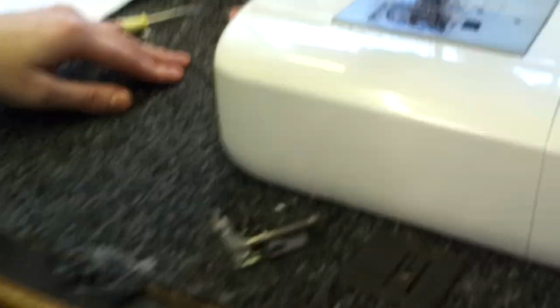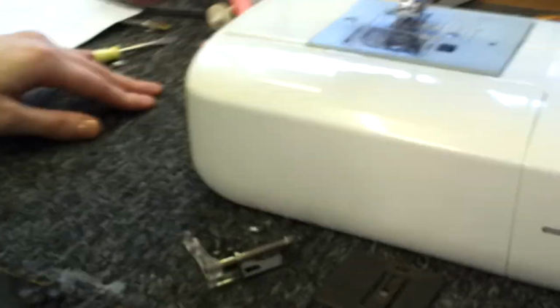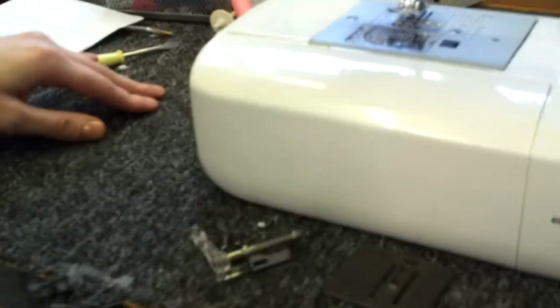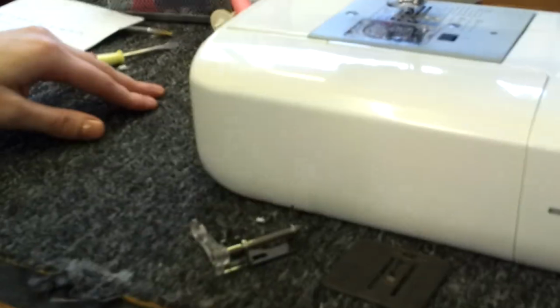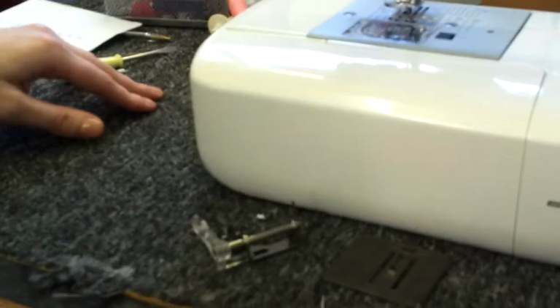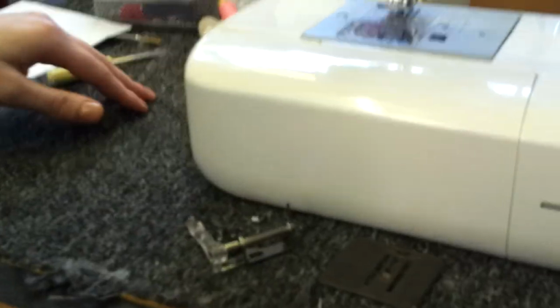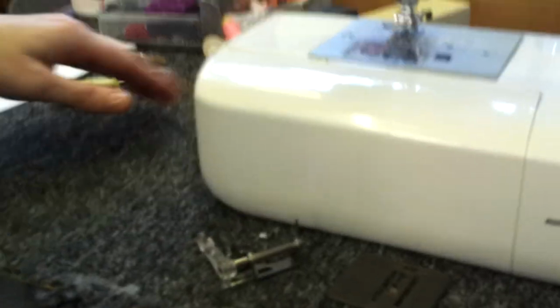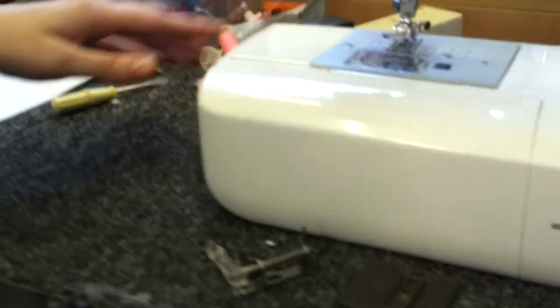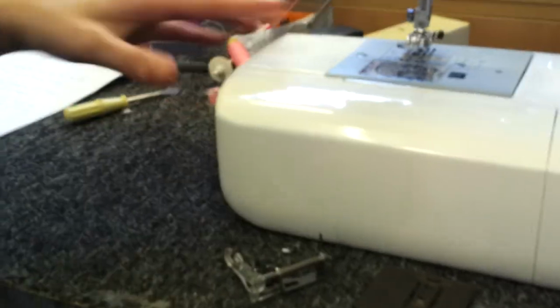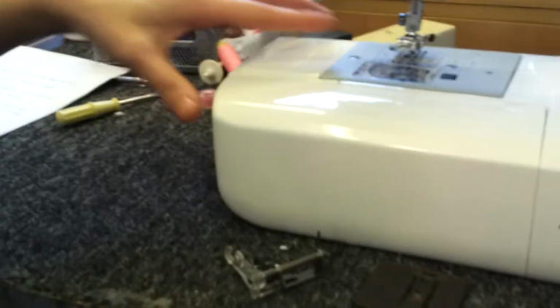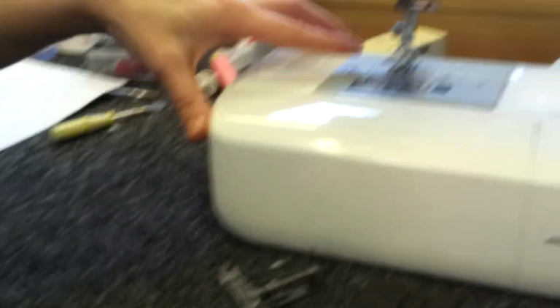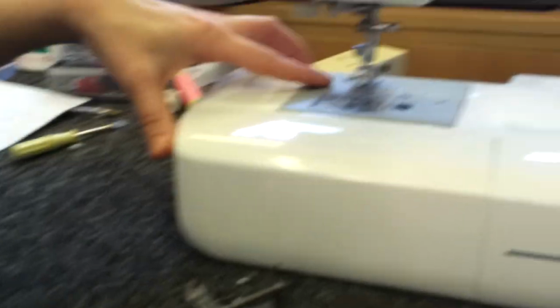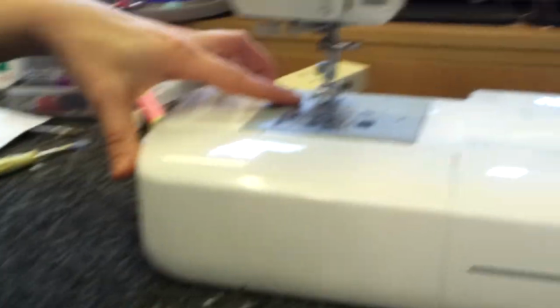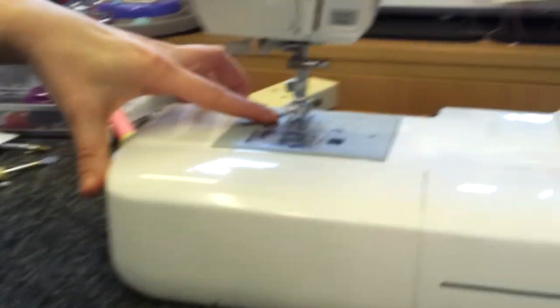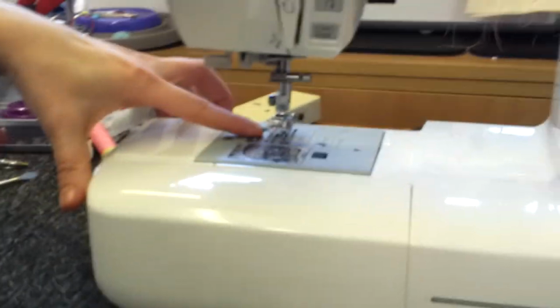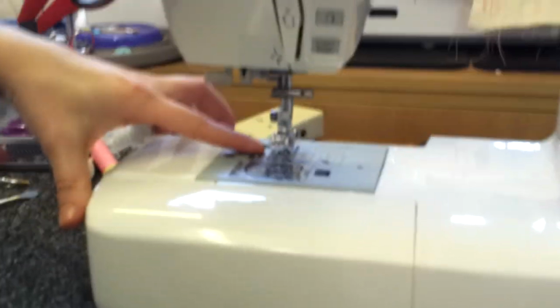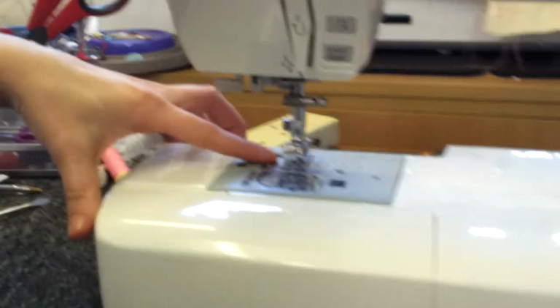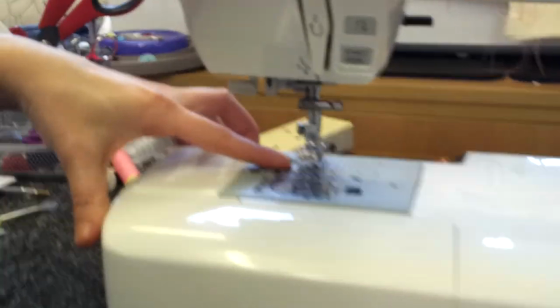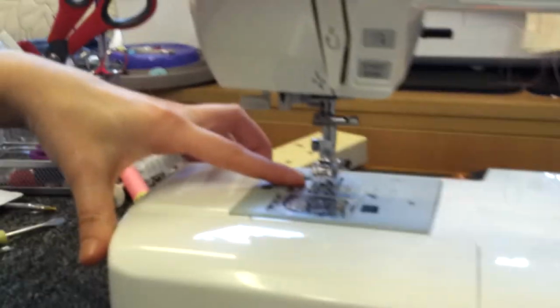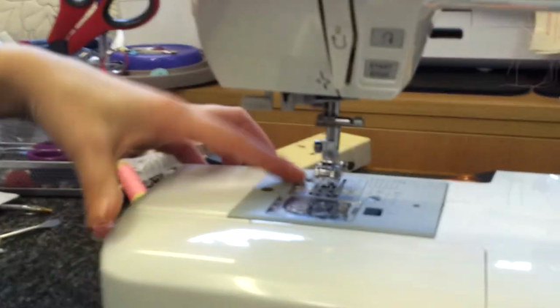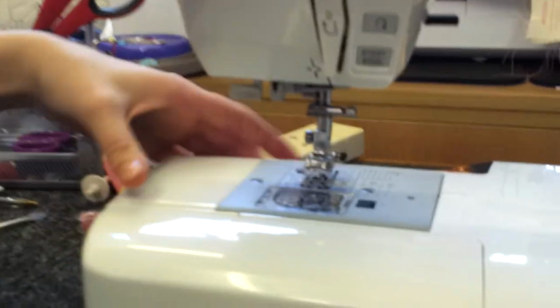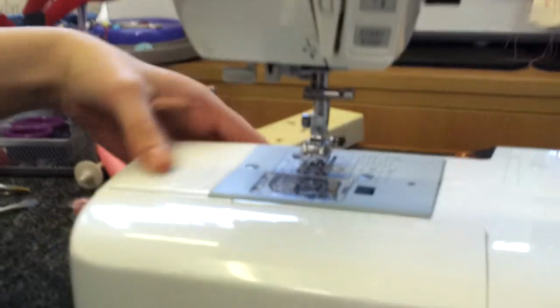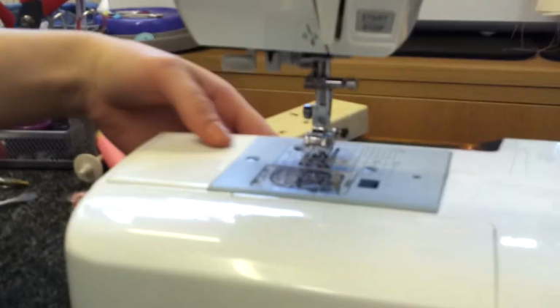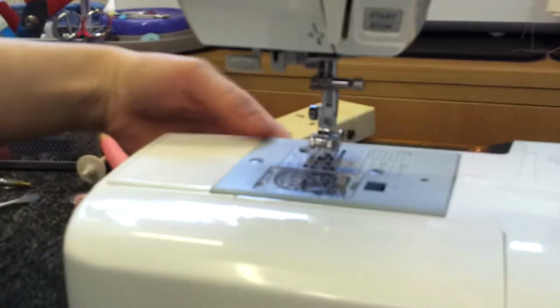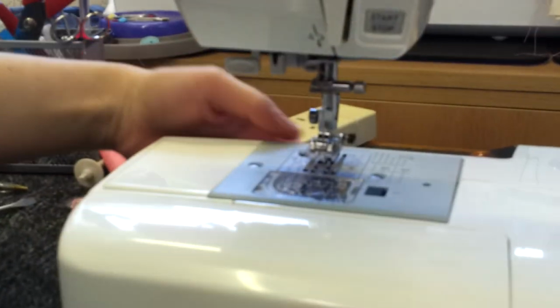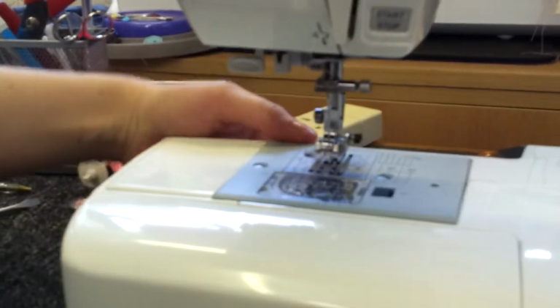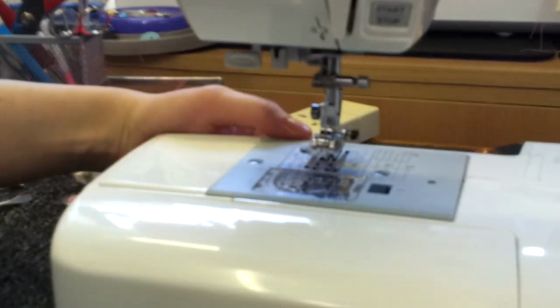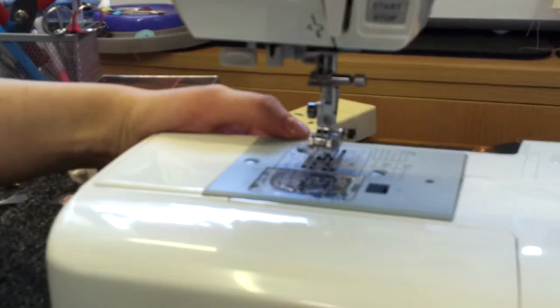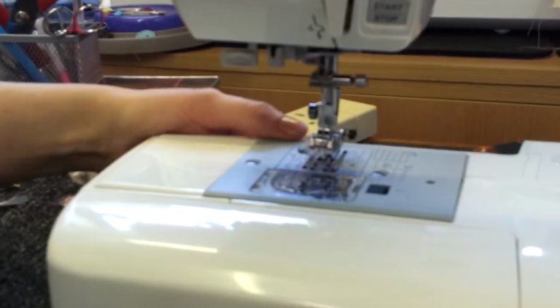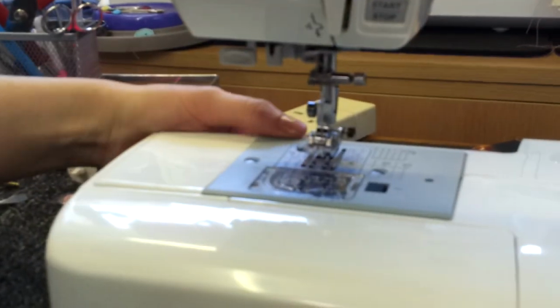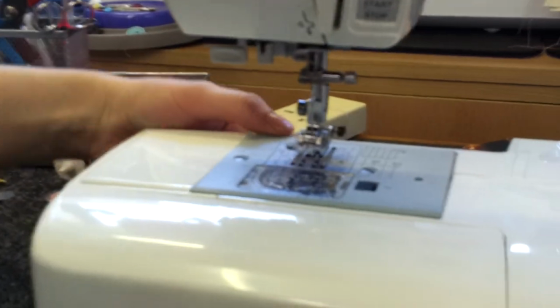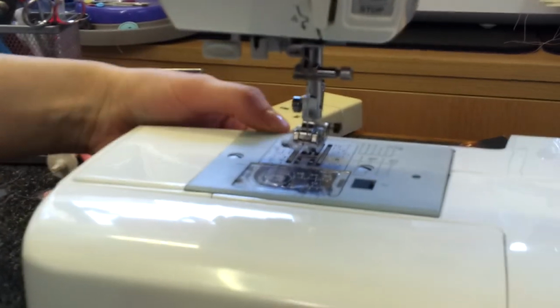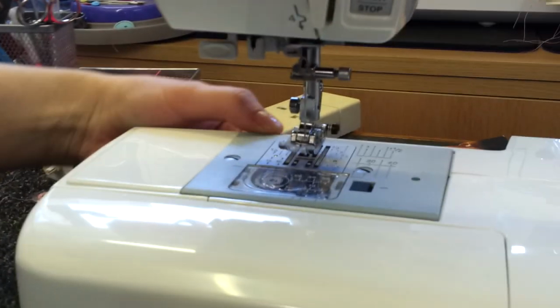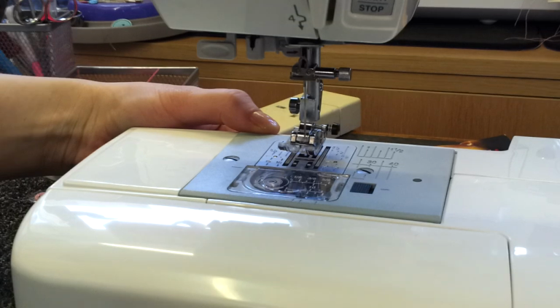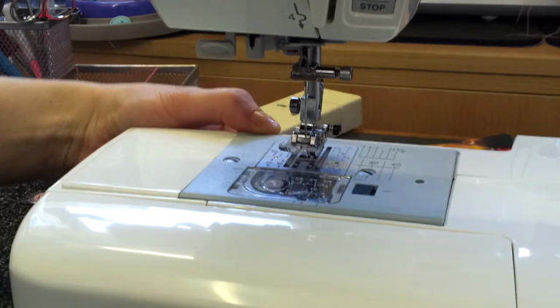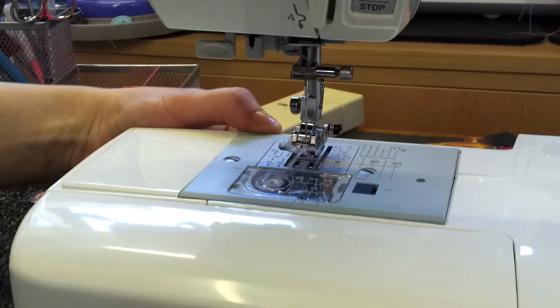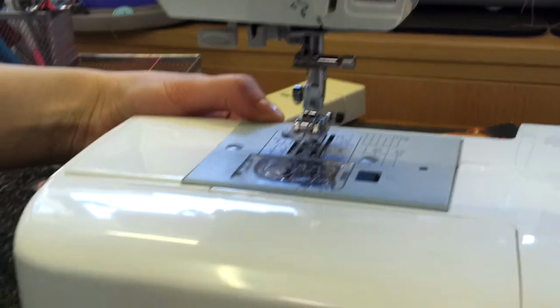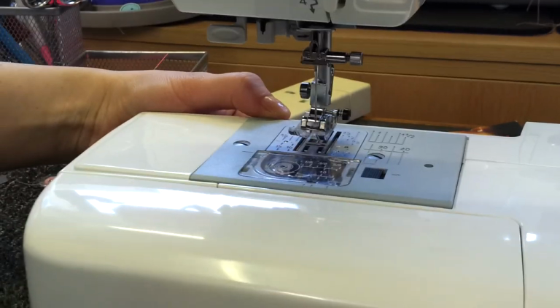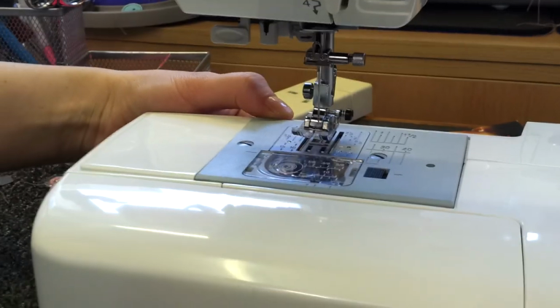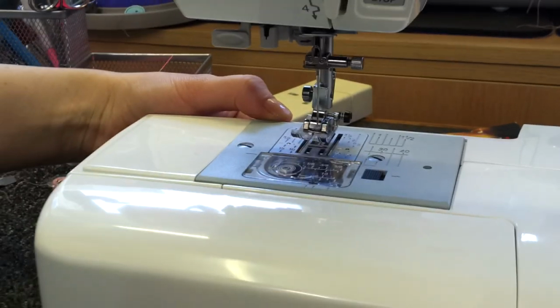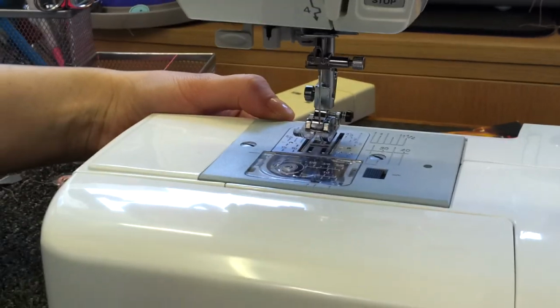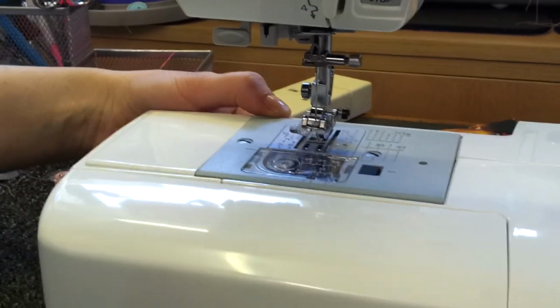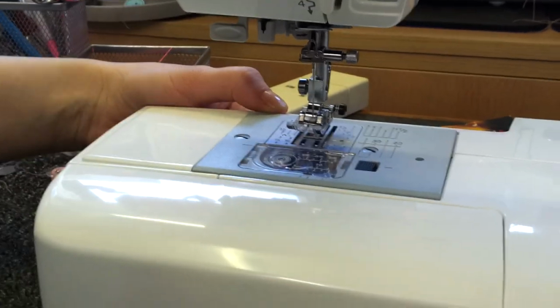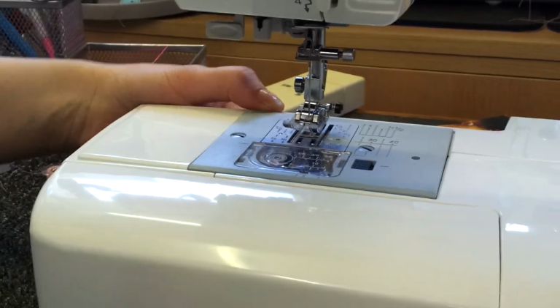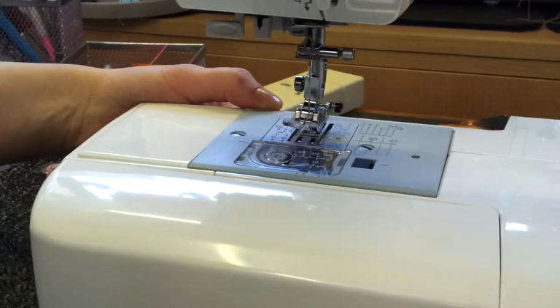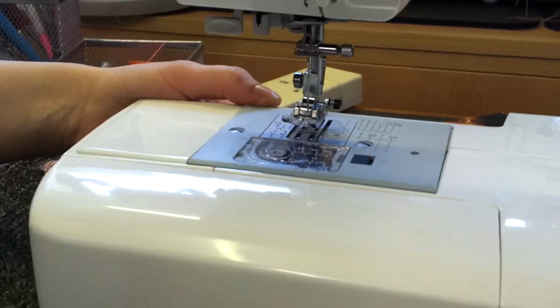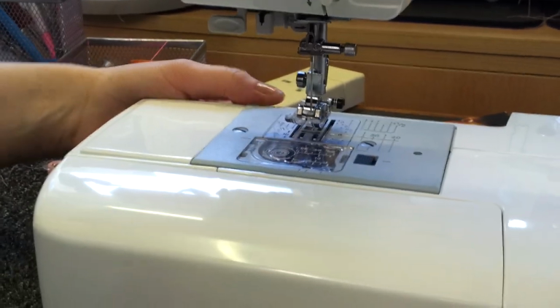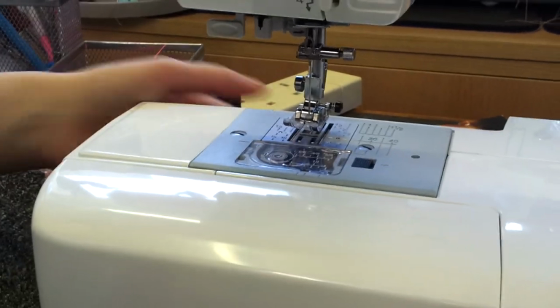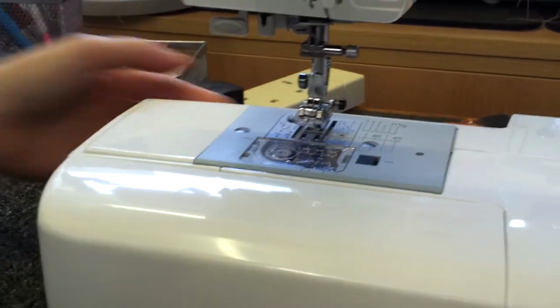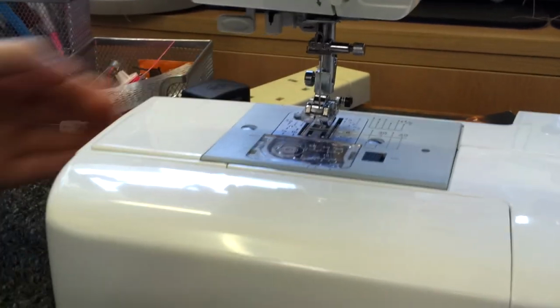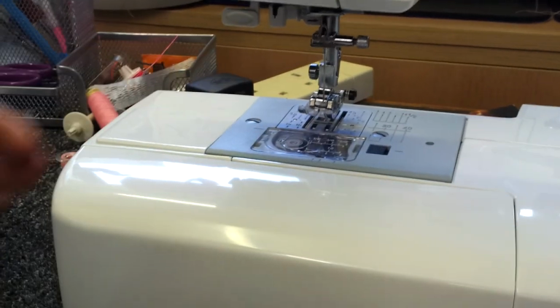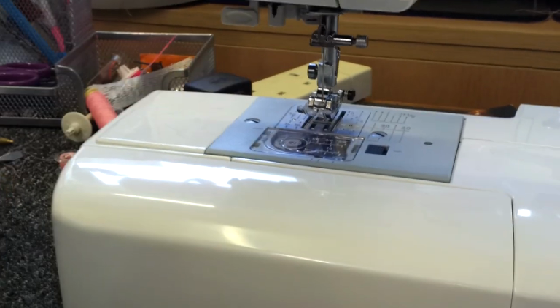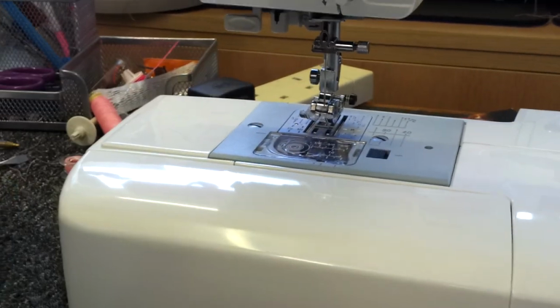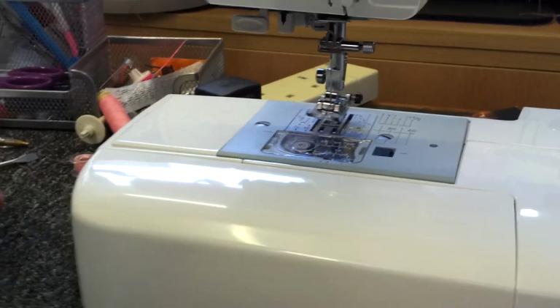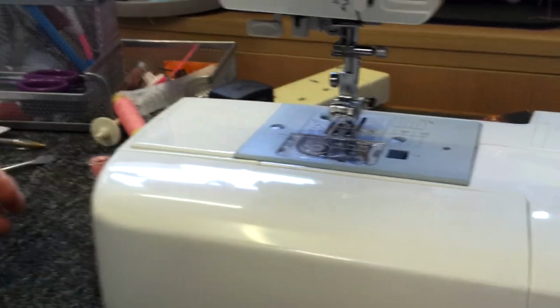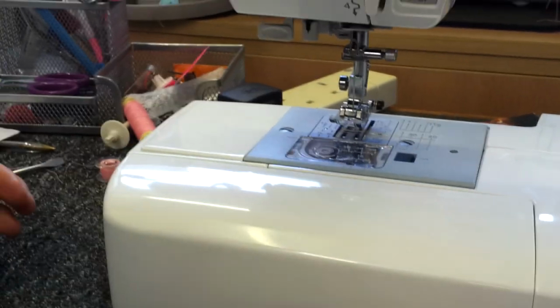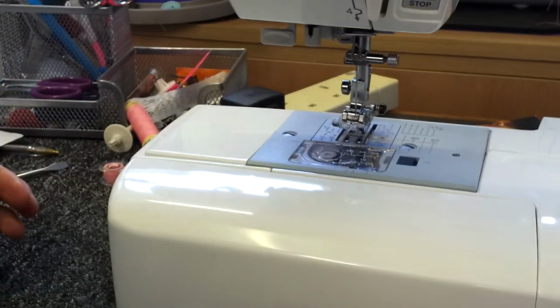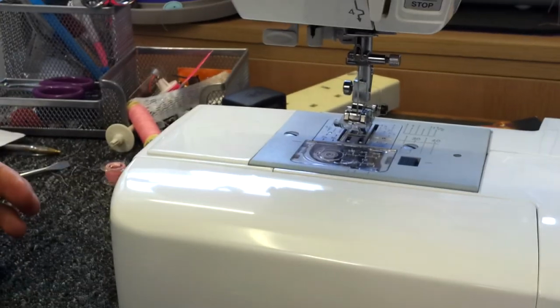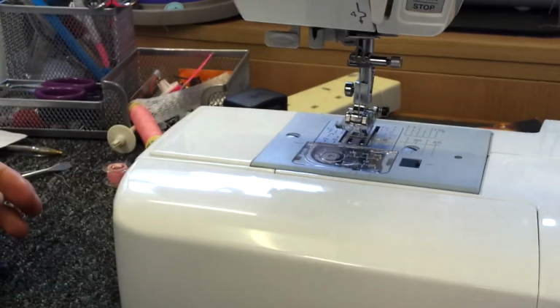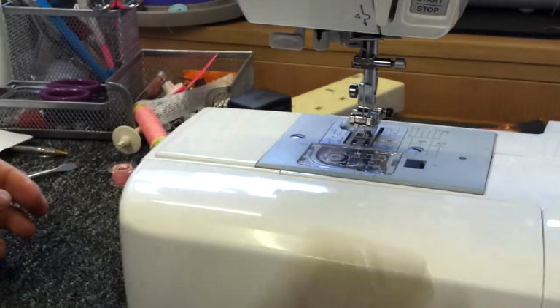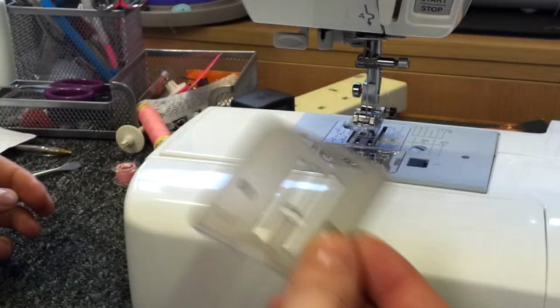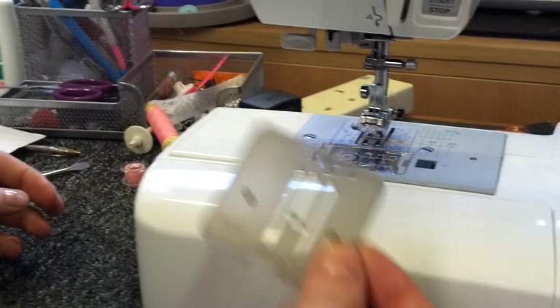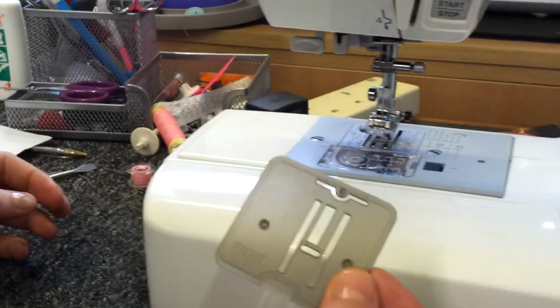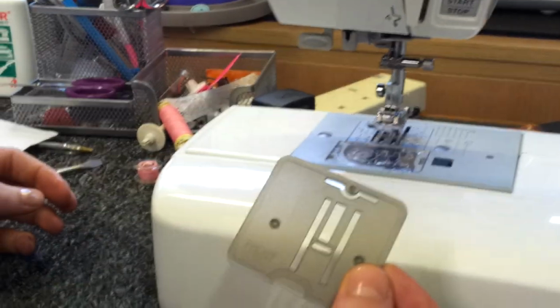First you need to lower the feed dog. If your machine doesn't have this facility, you may have a feed dog cover.